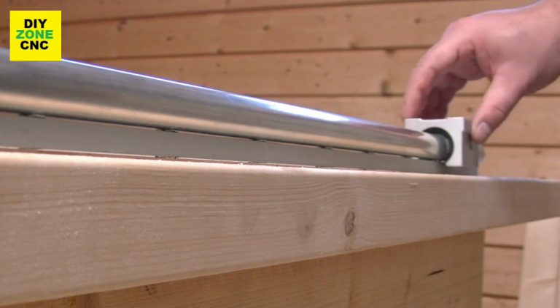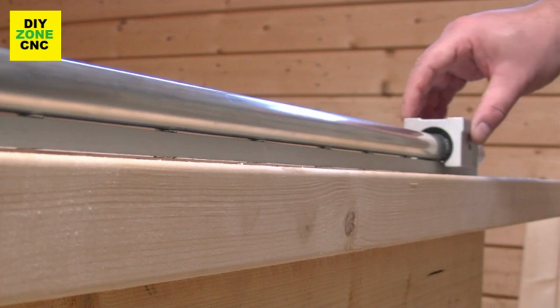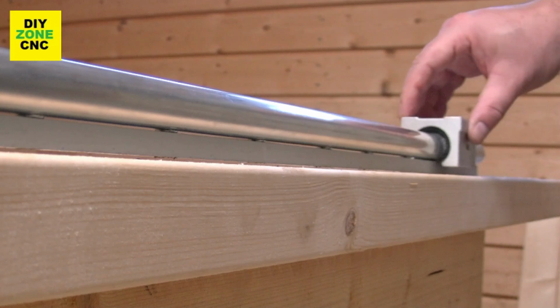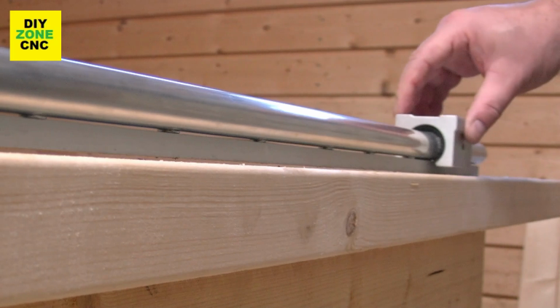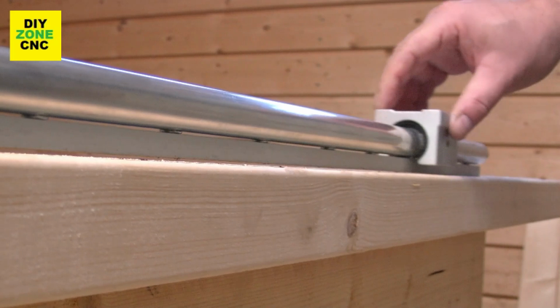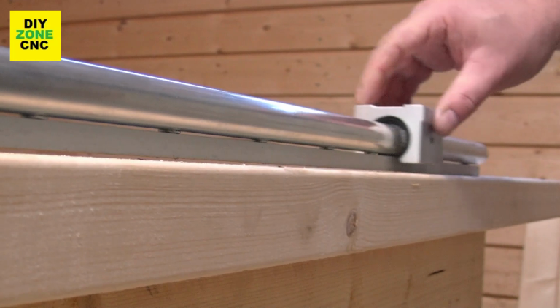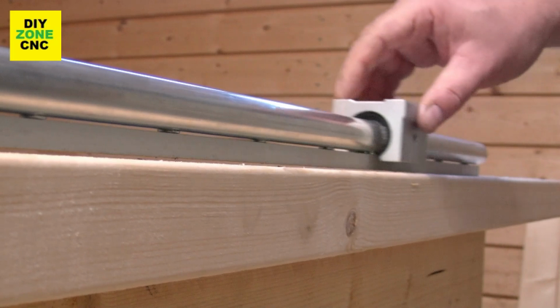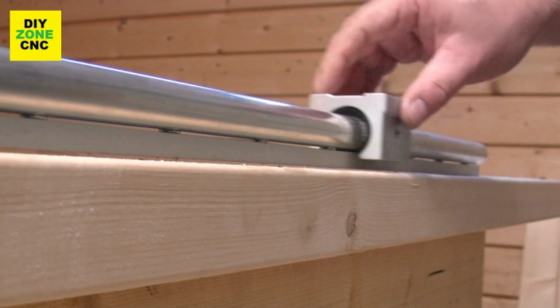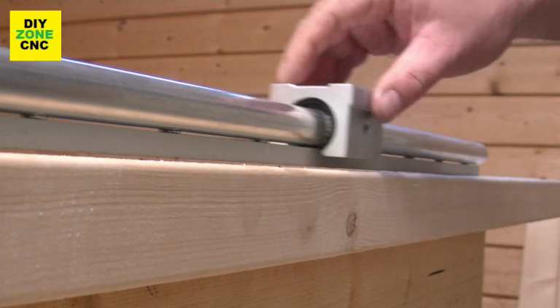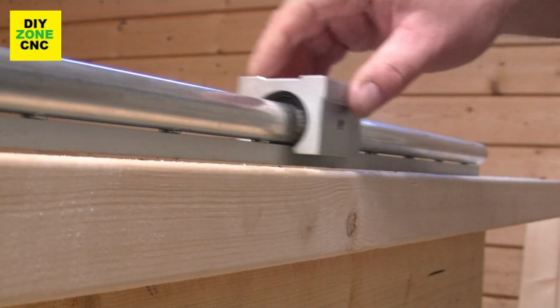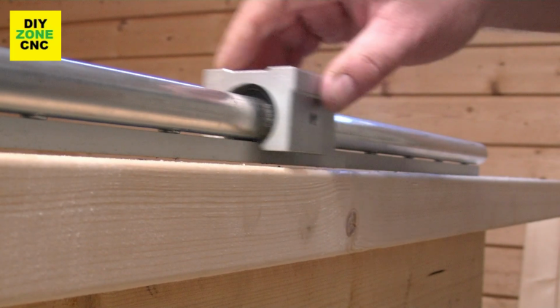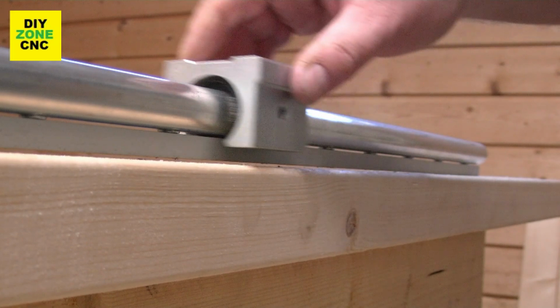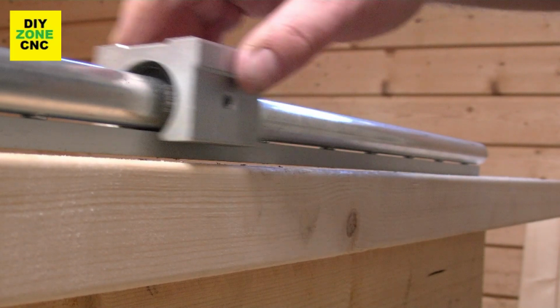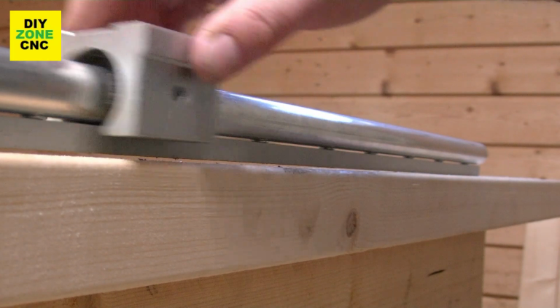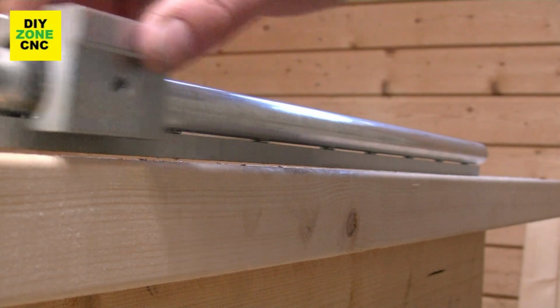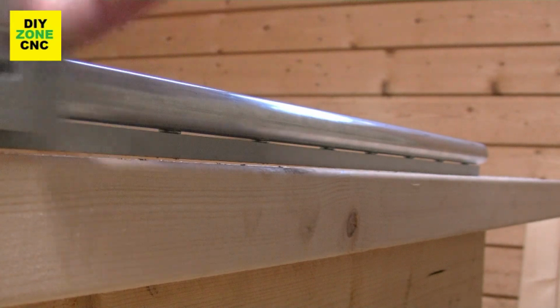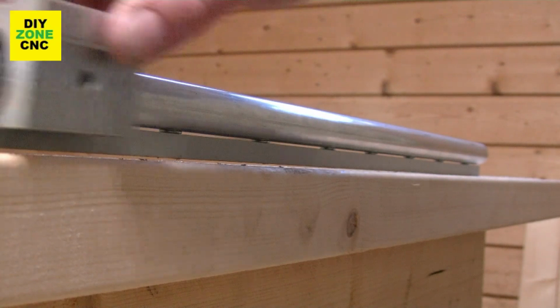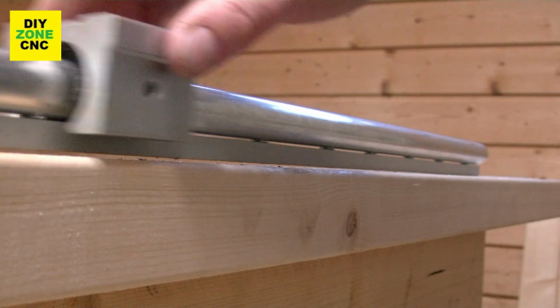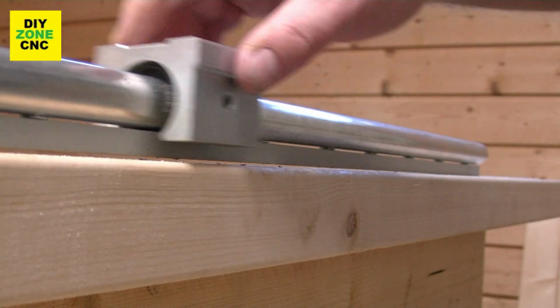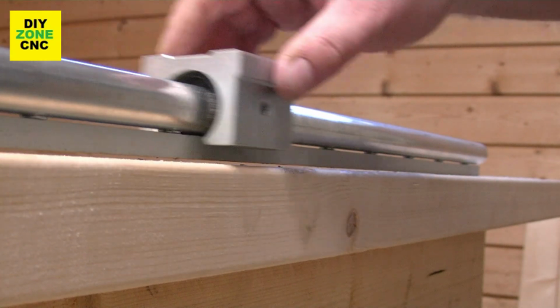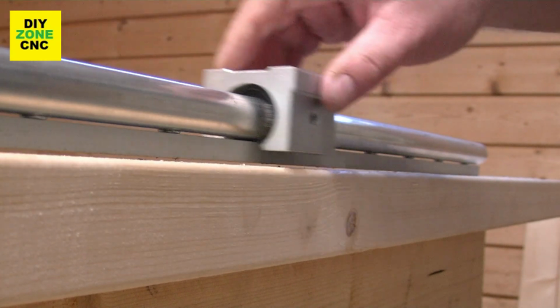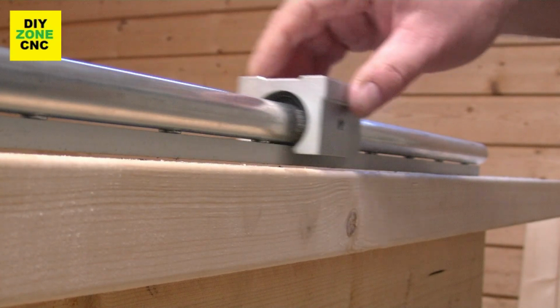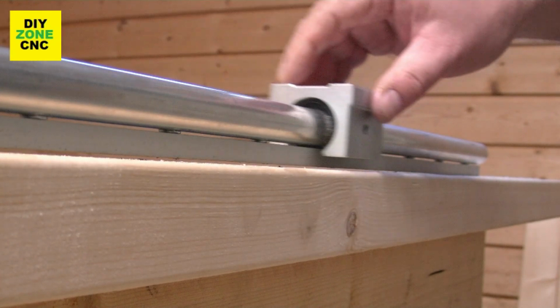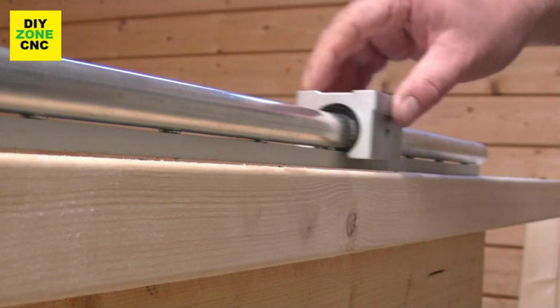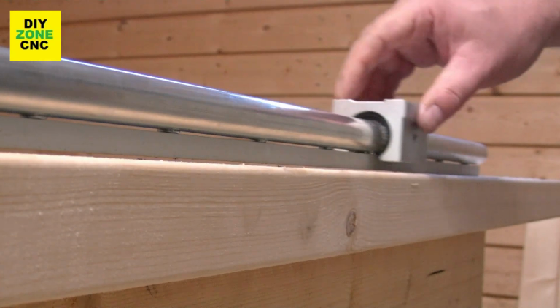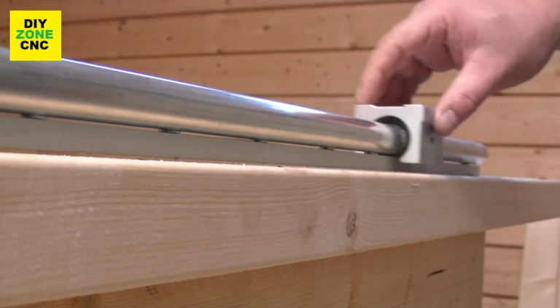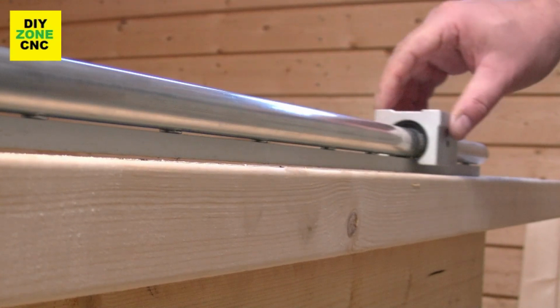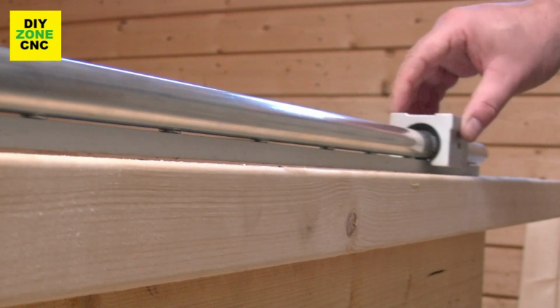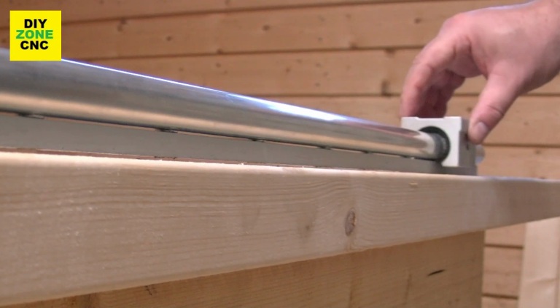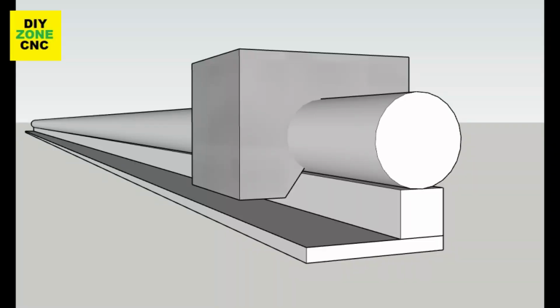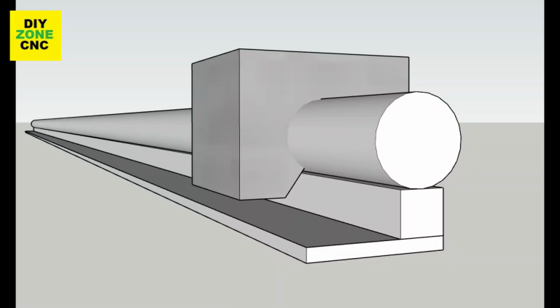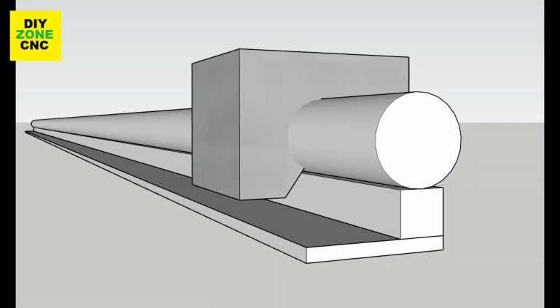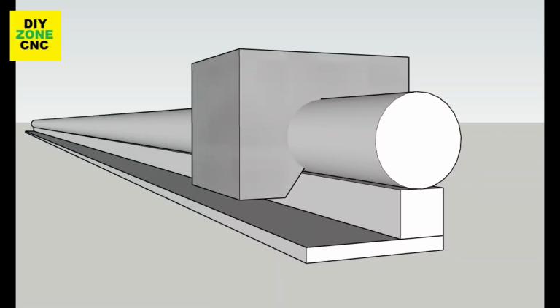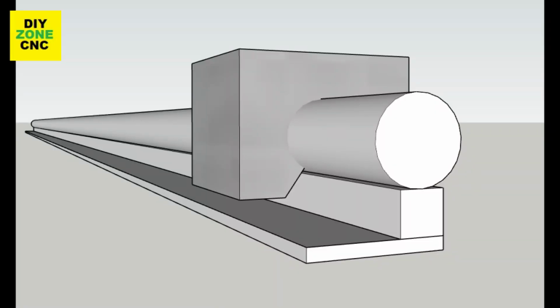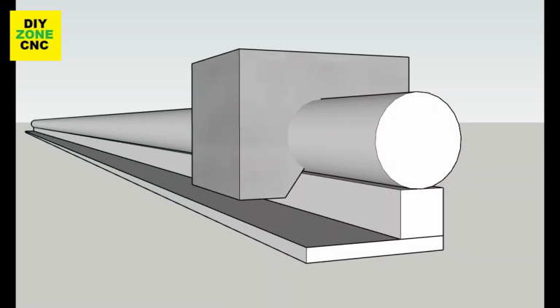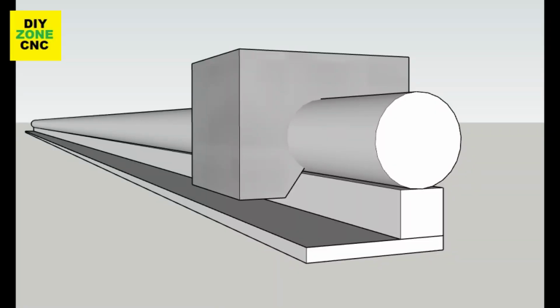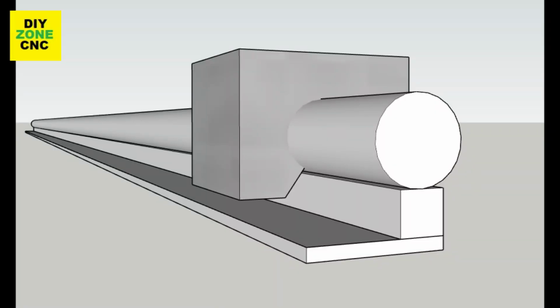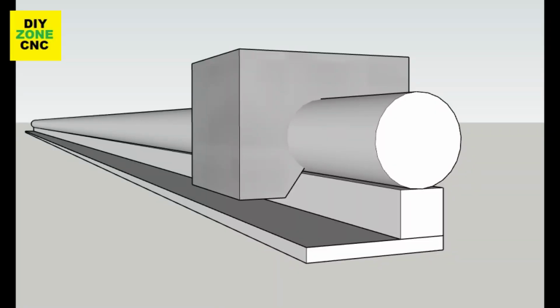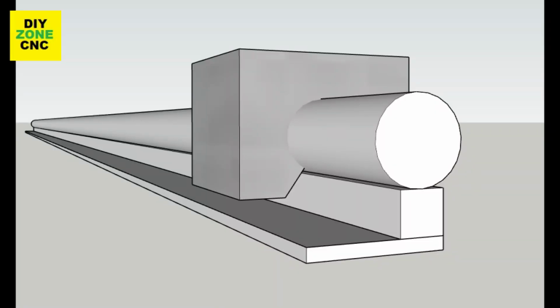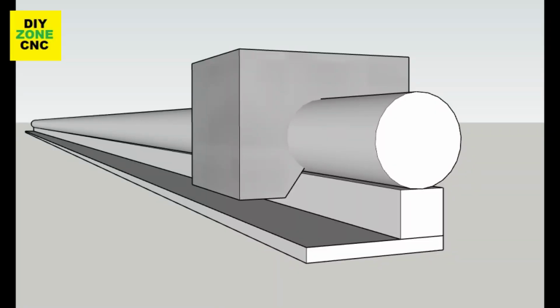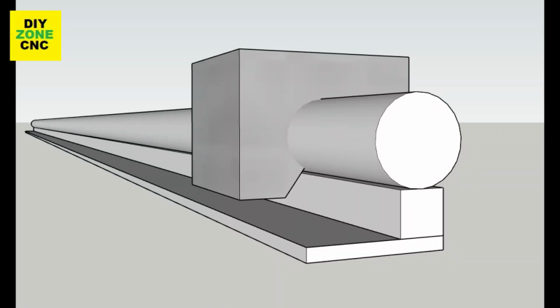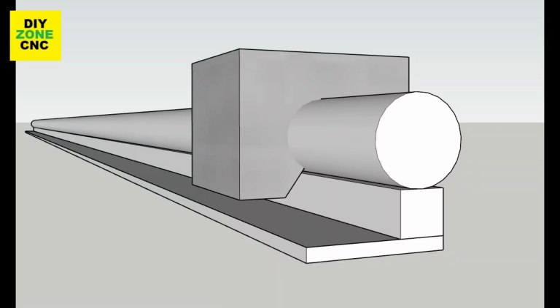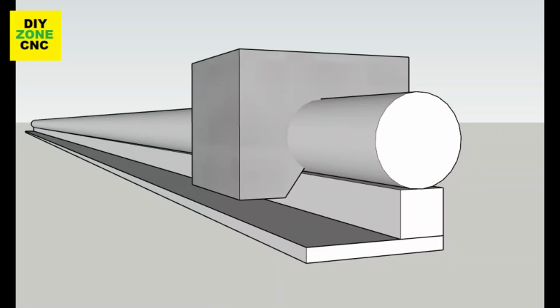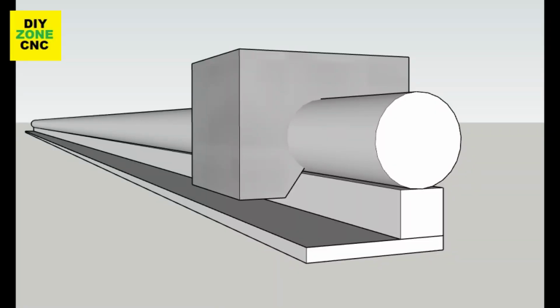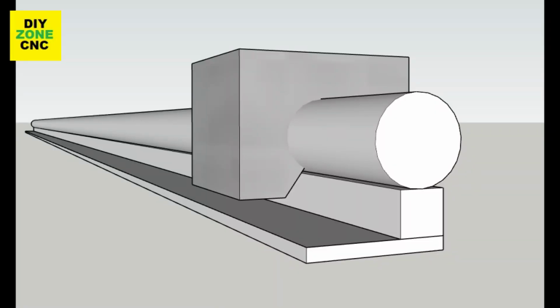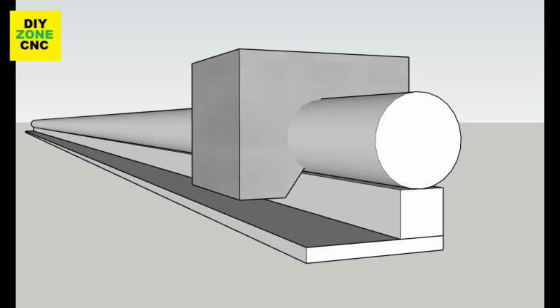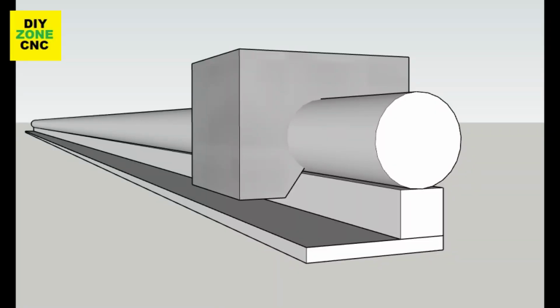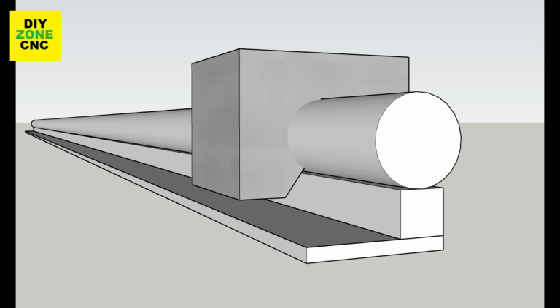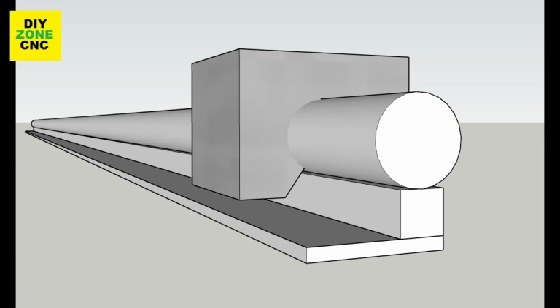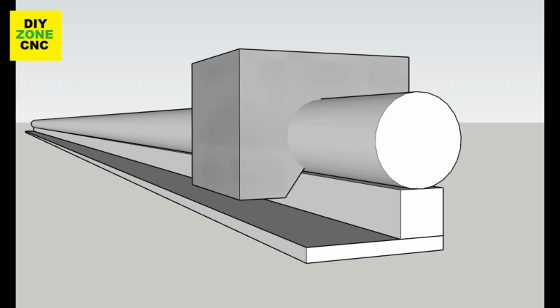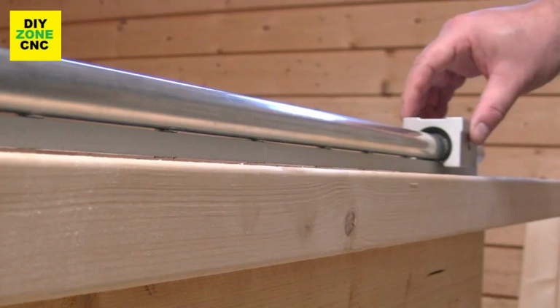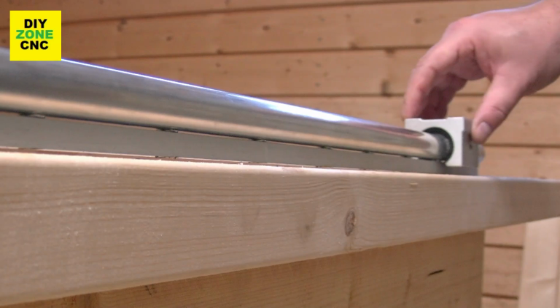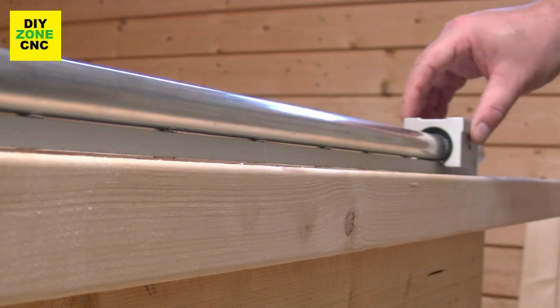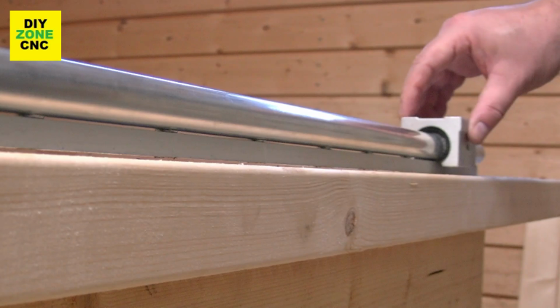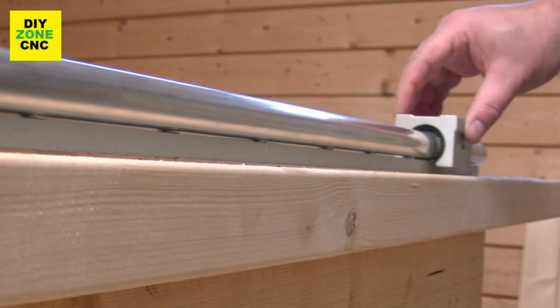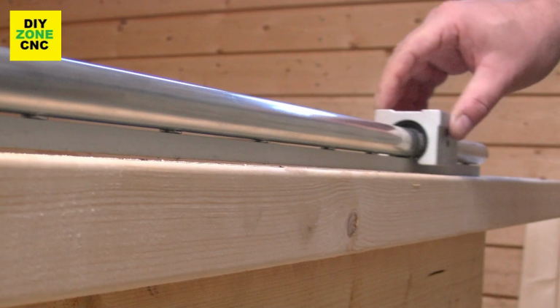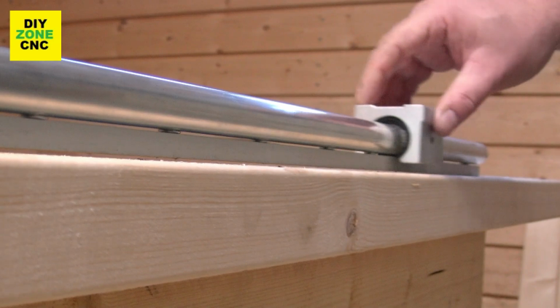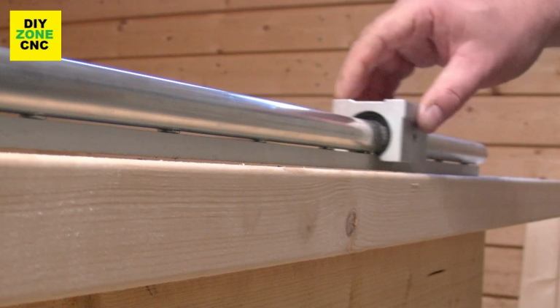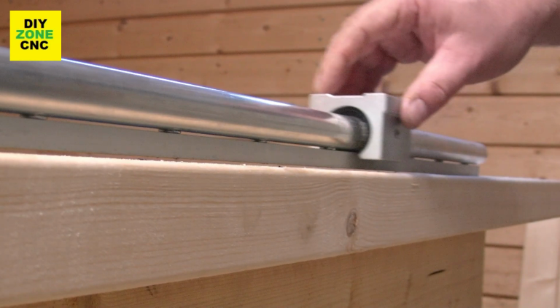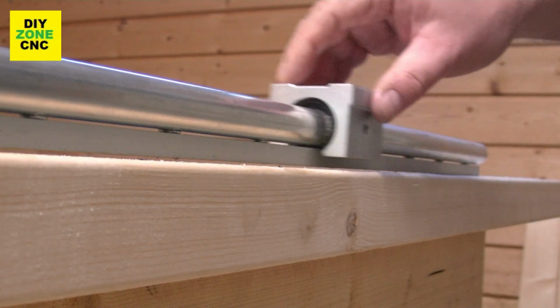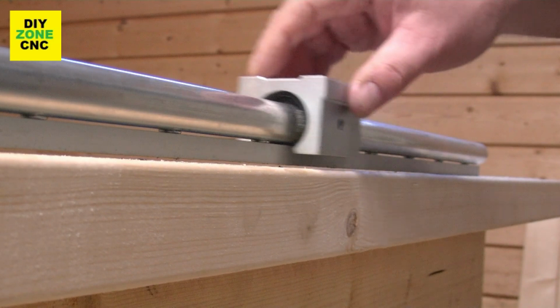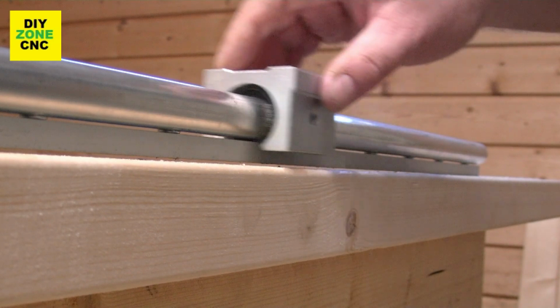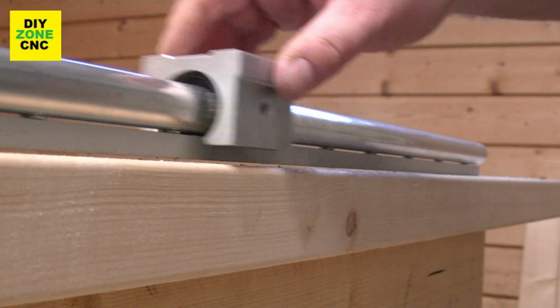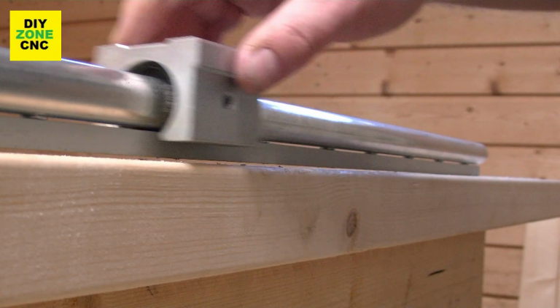Hi and welcome back to DIY CNC Zone. In this episode I'm going to show you how to build cheap and strong linear bearing rails.